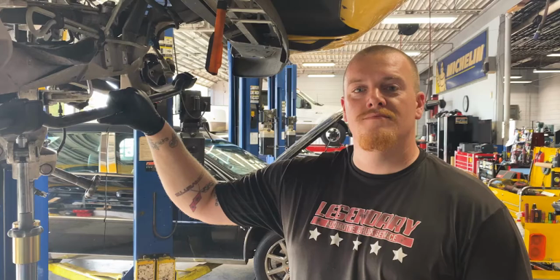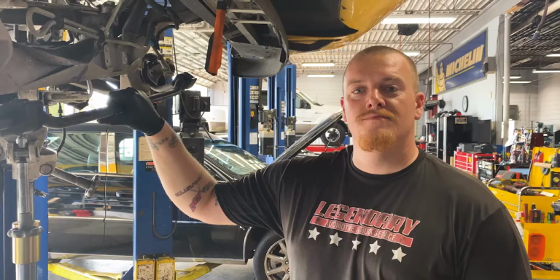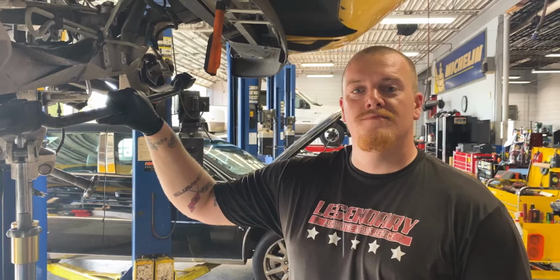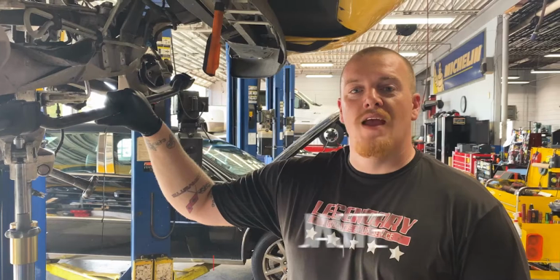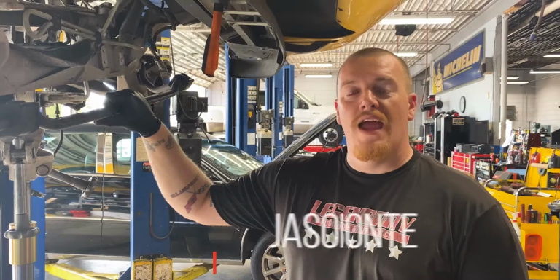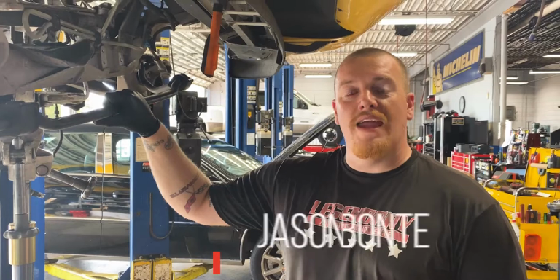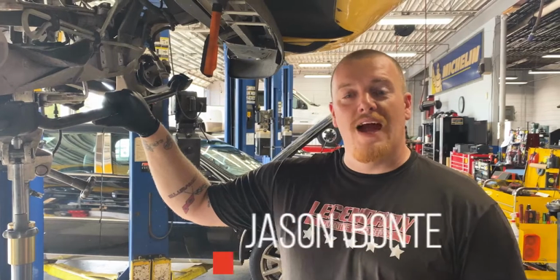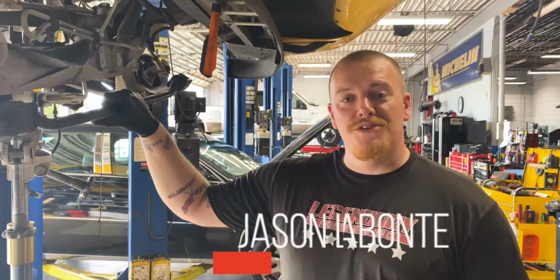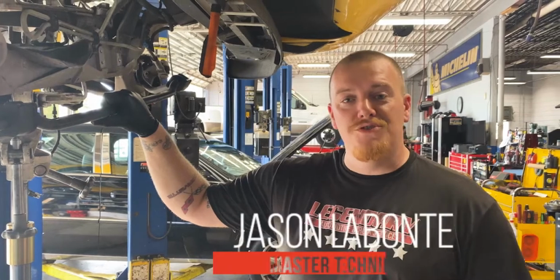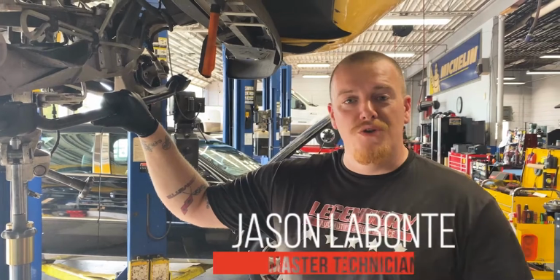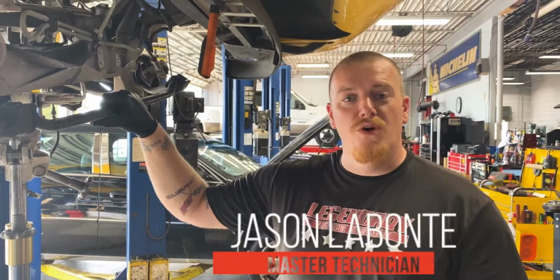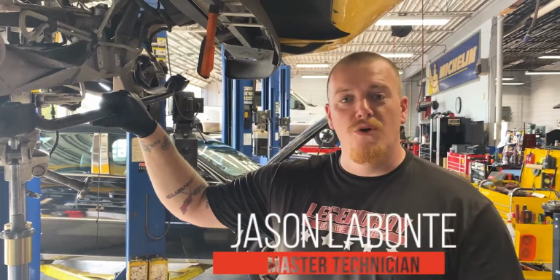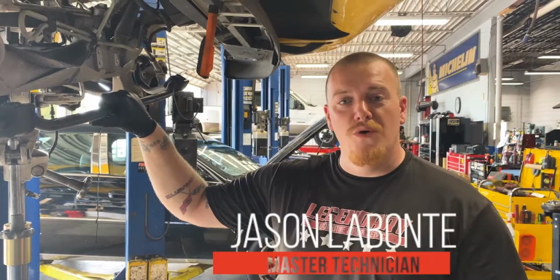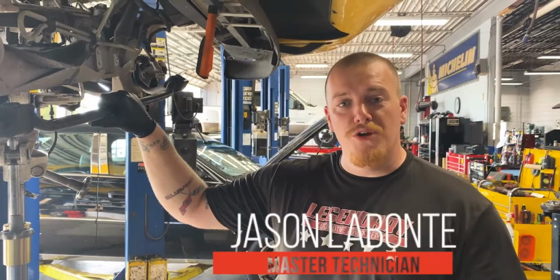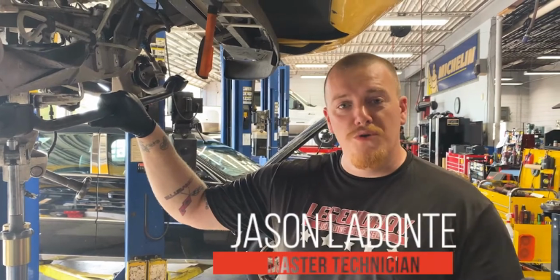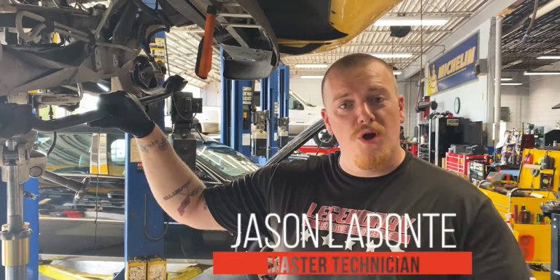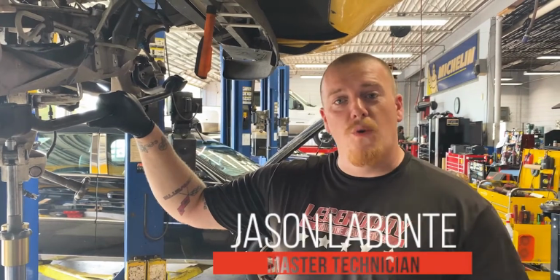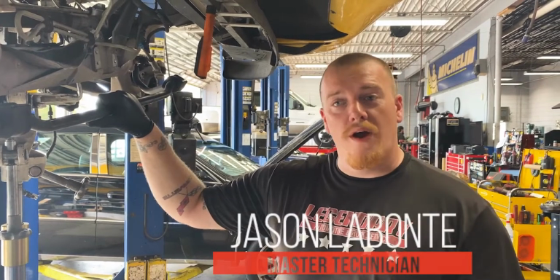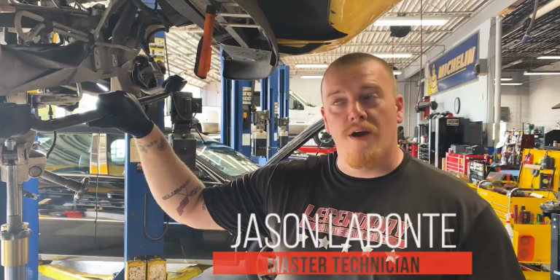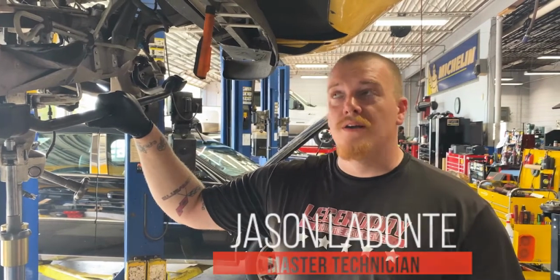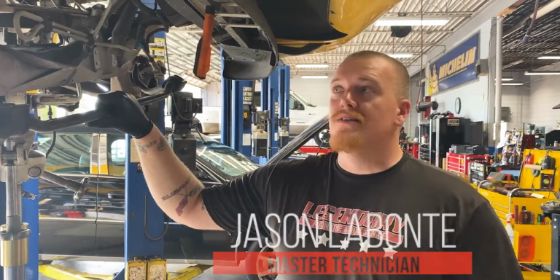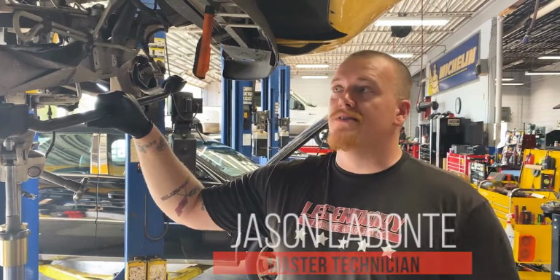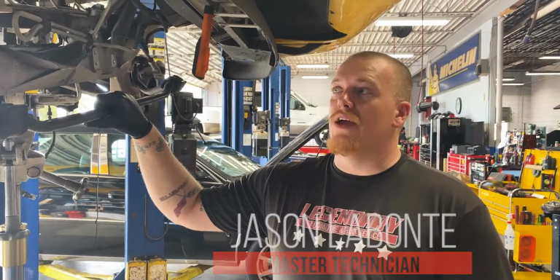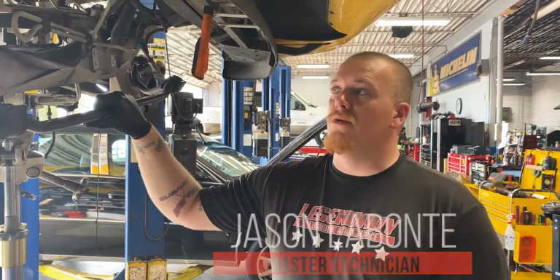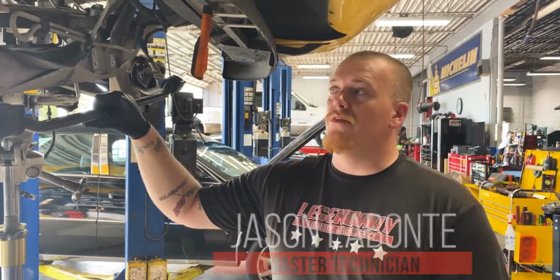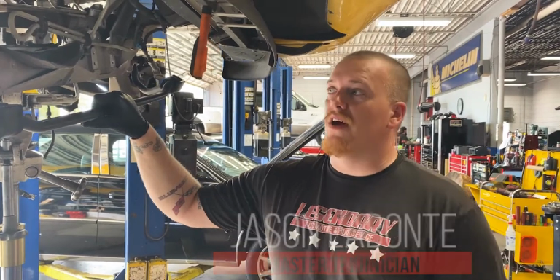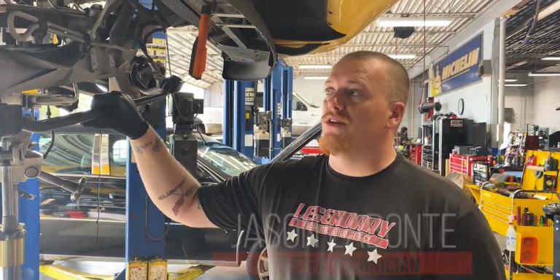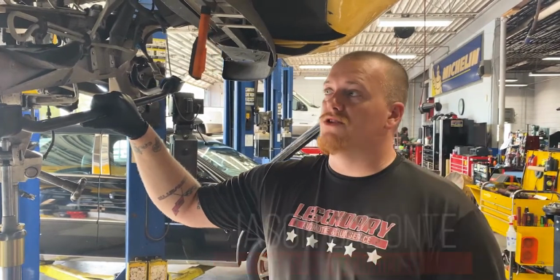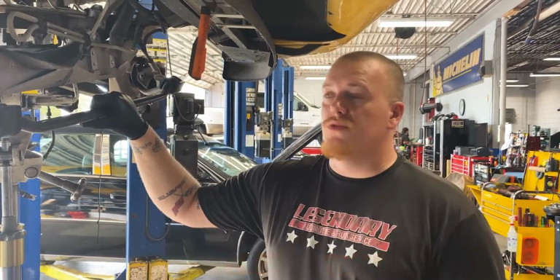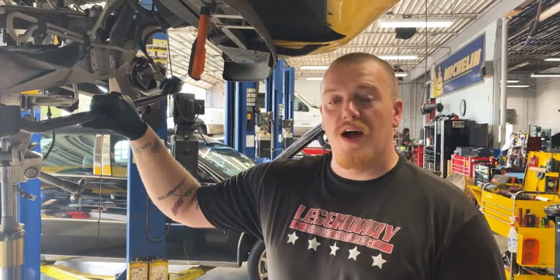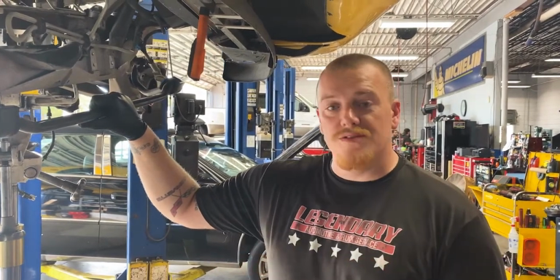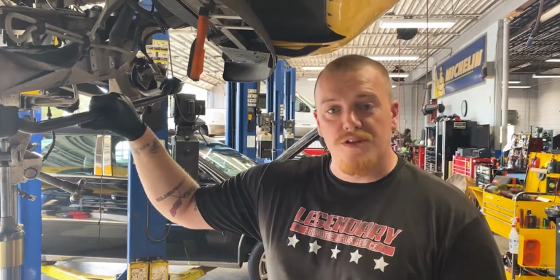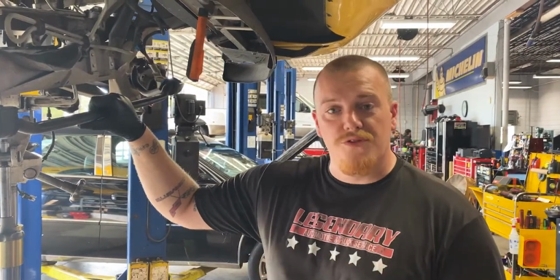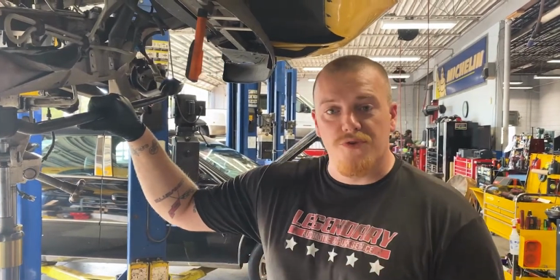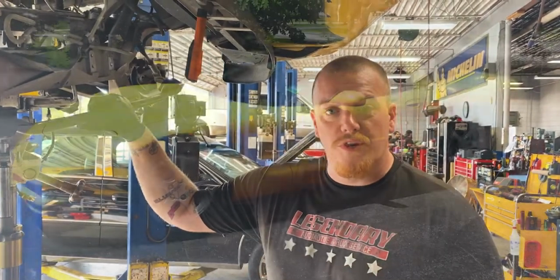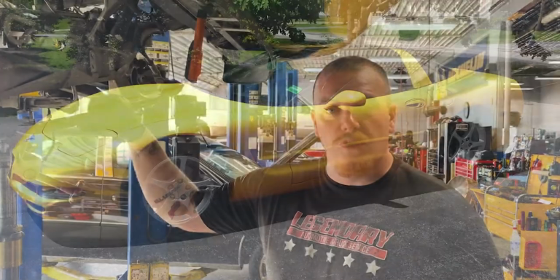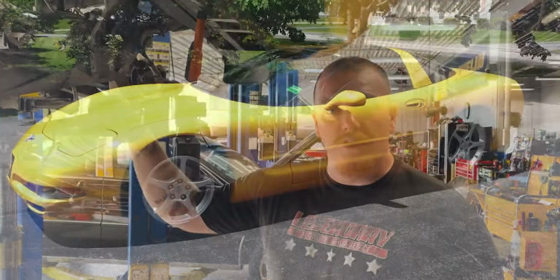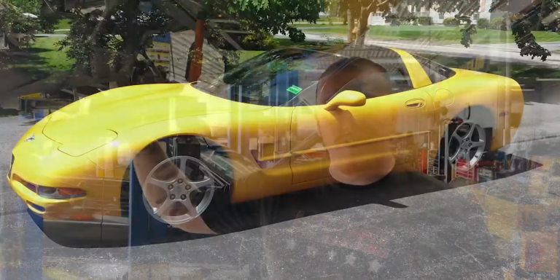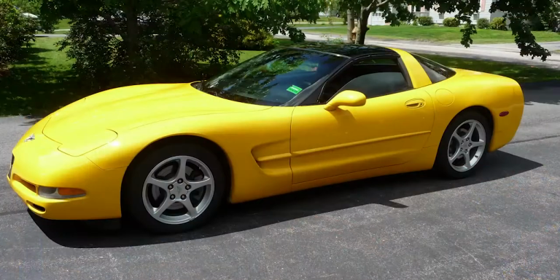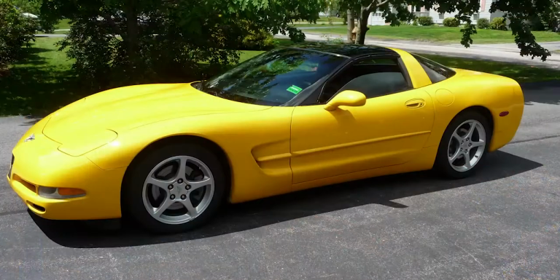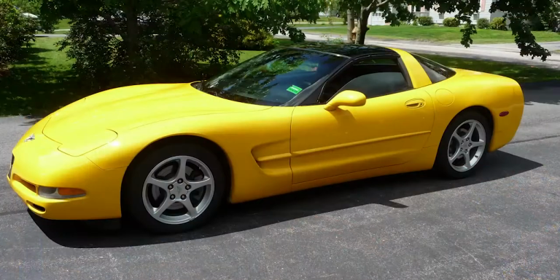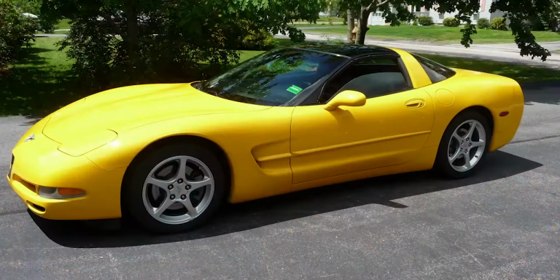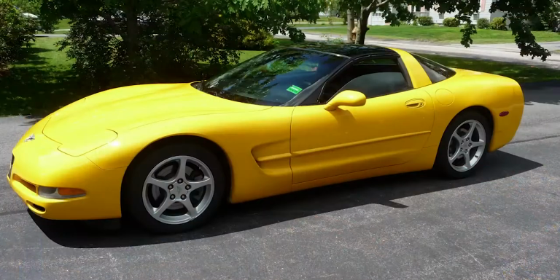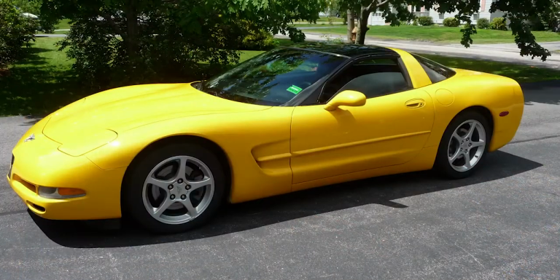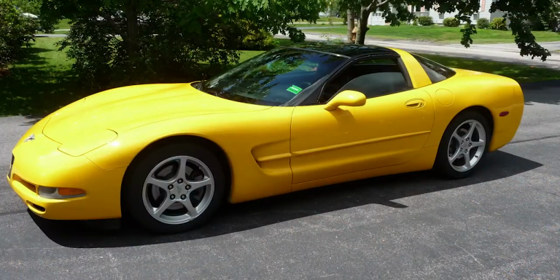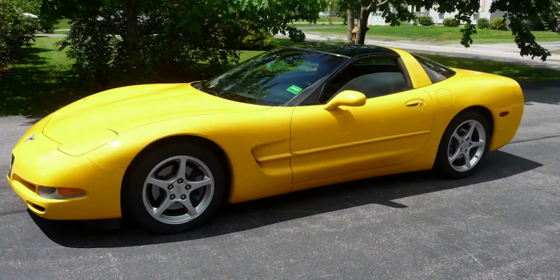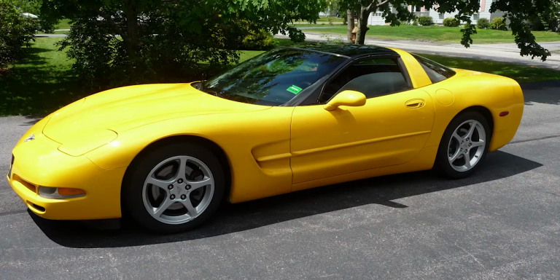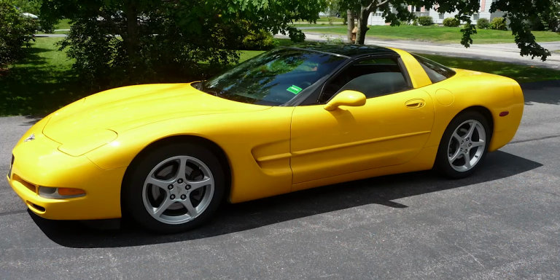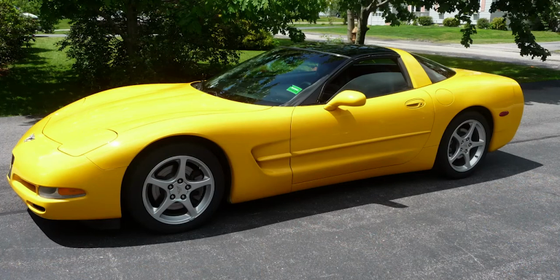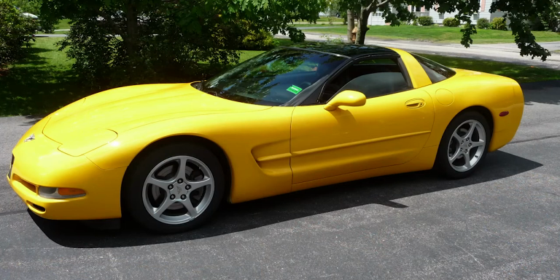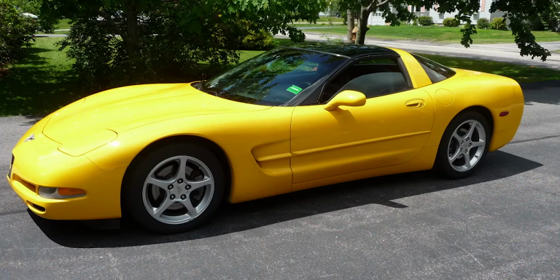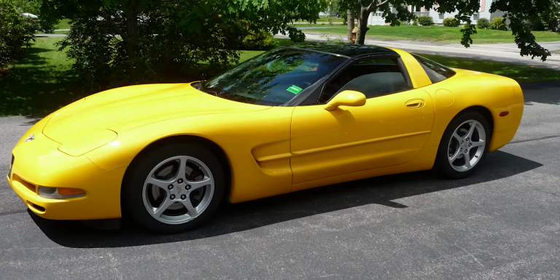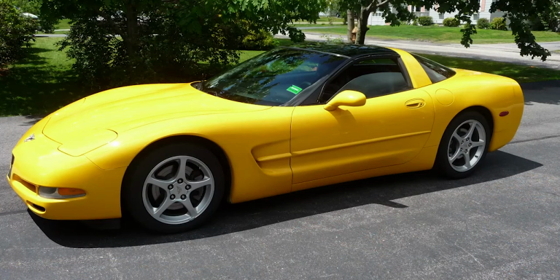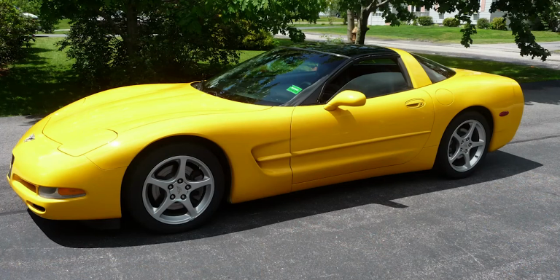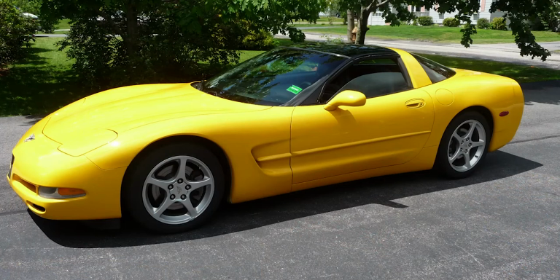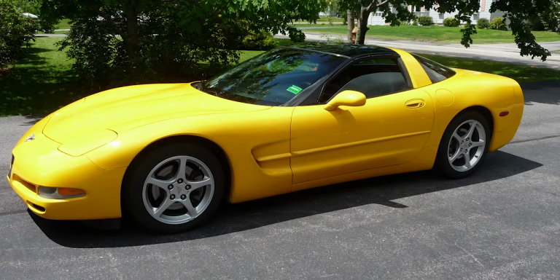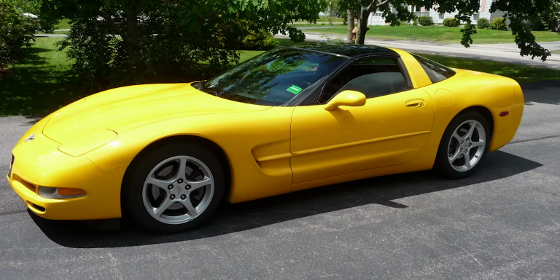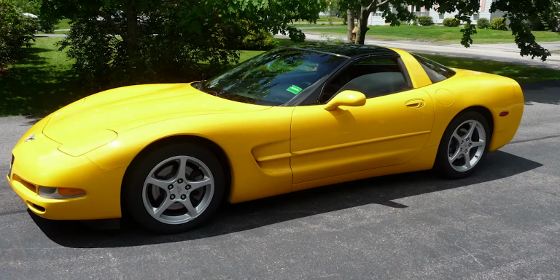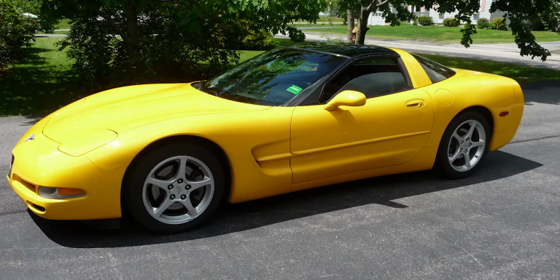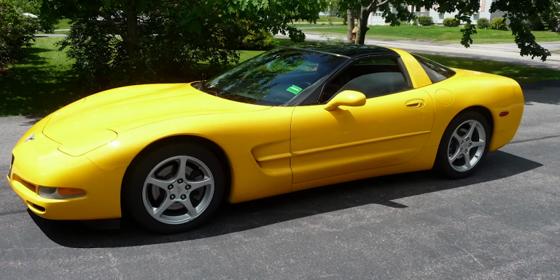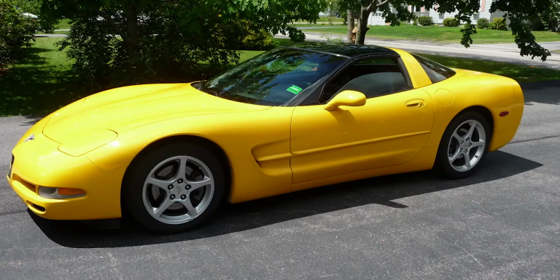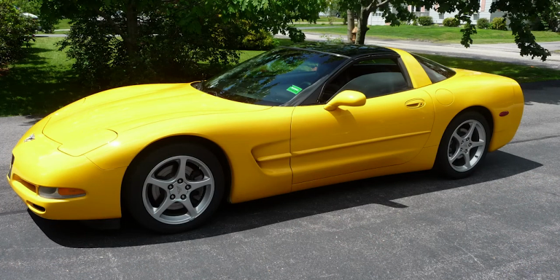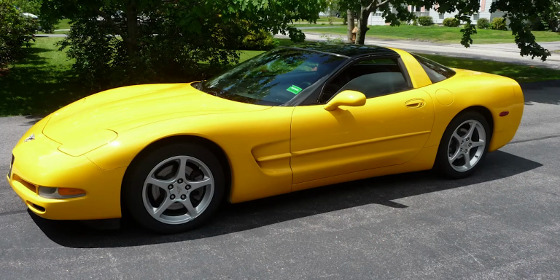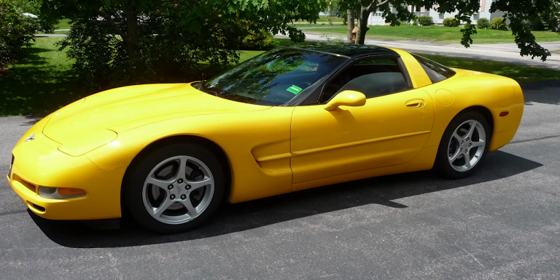Hey guys. Today we've got a 2003 Corvette C5. This vehicle came in for a diagnostic concern.